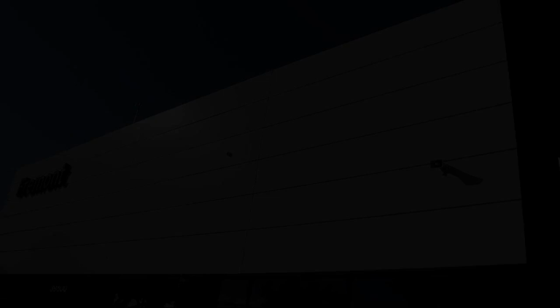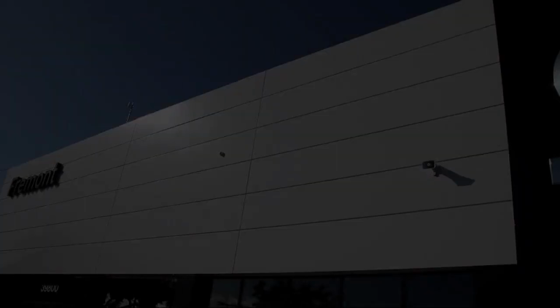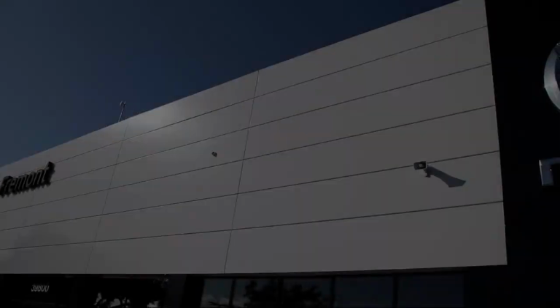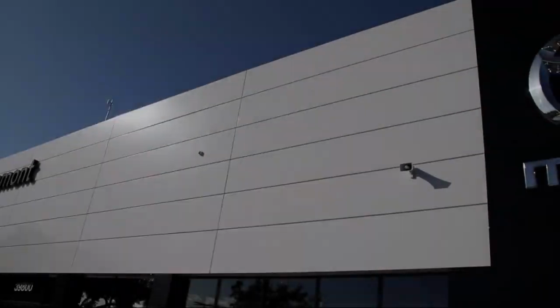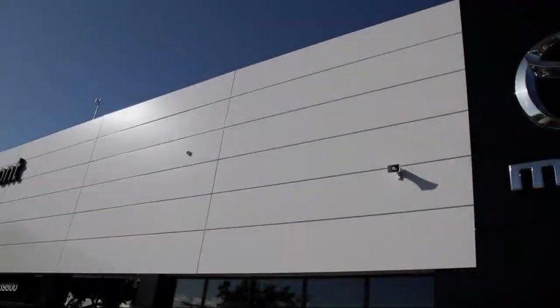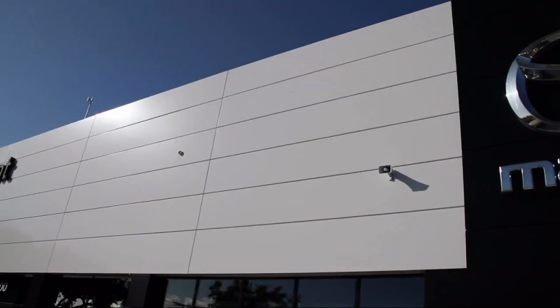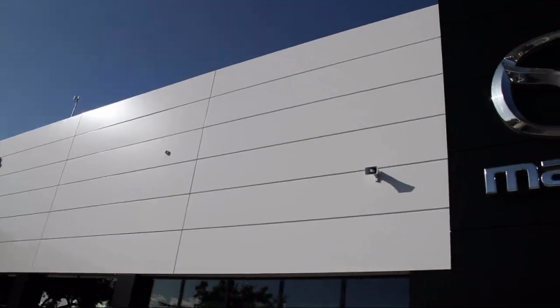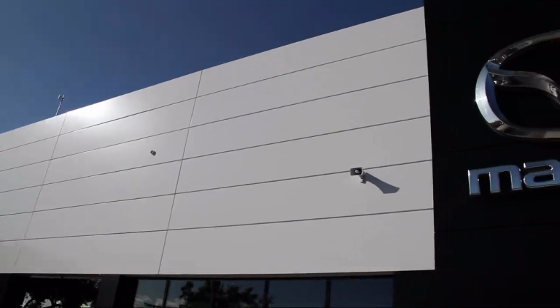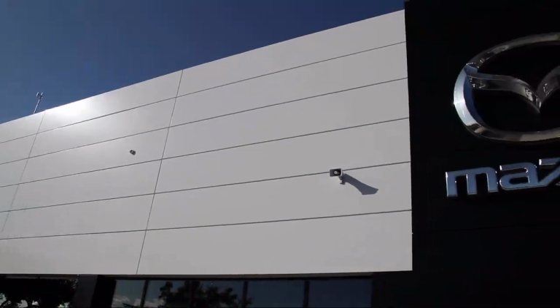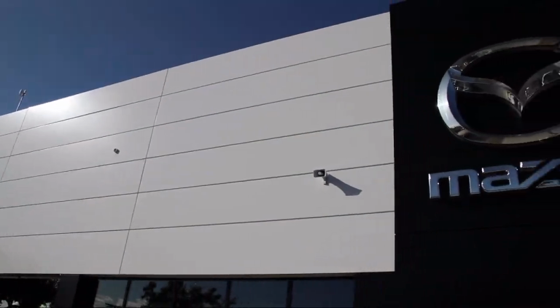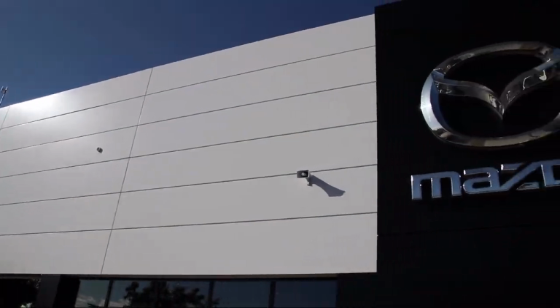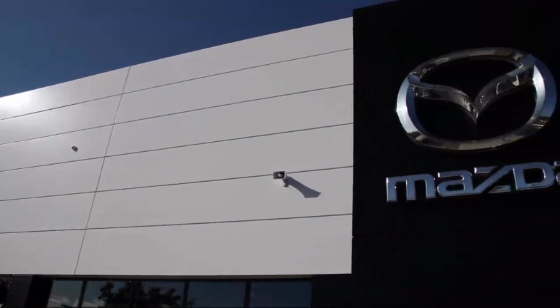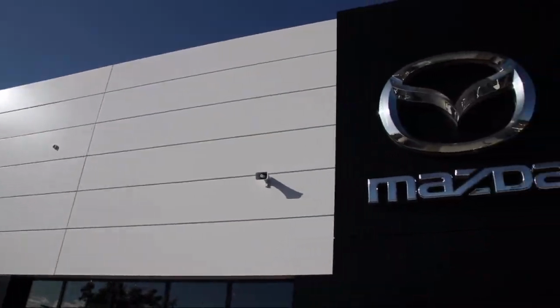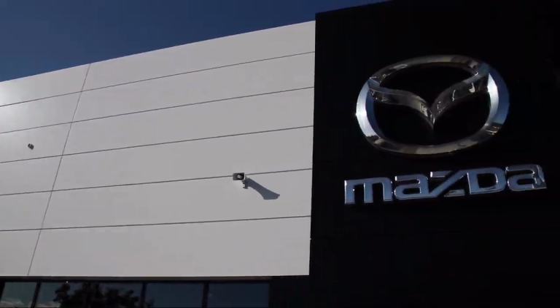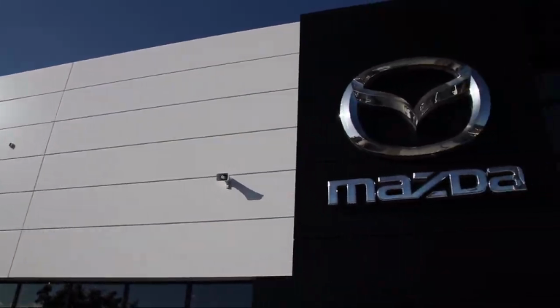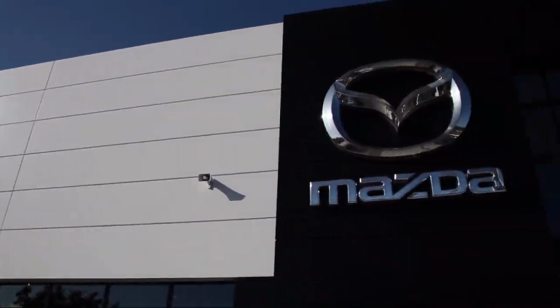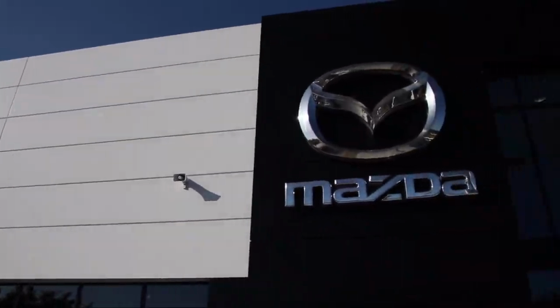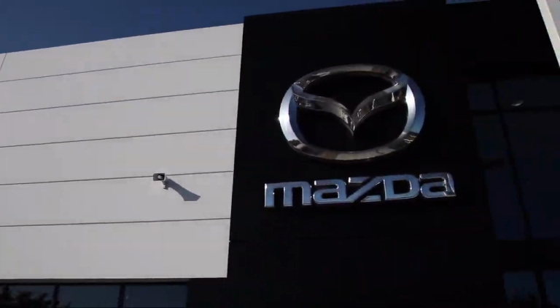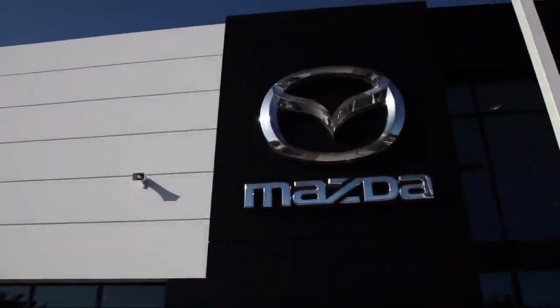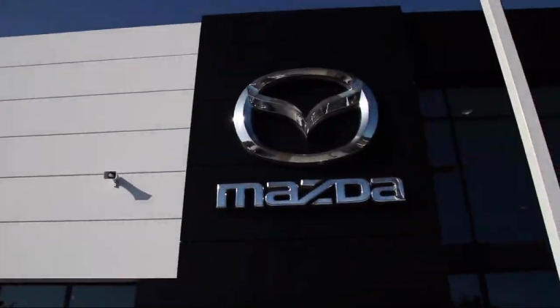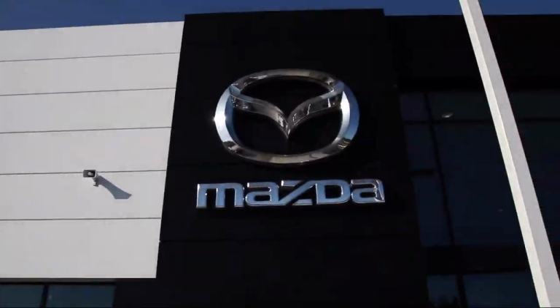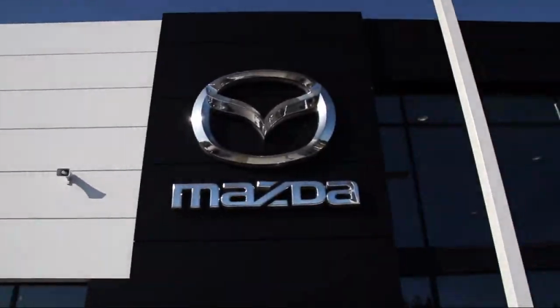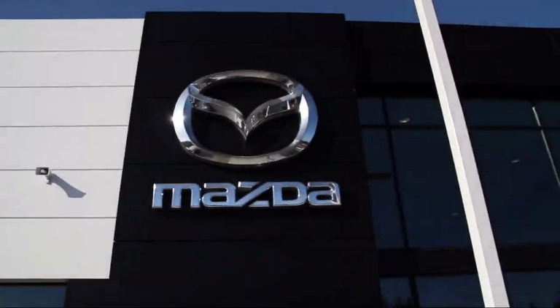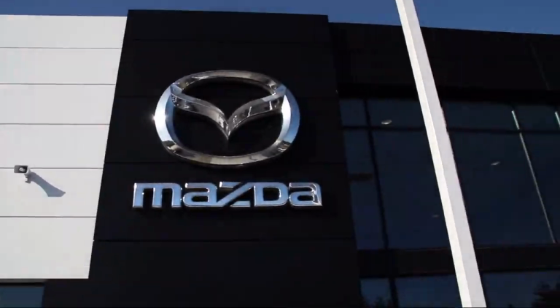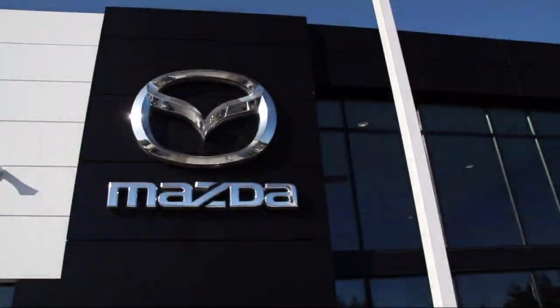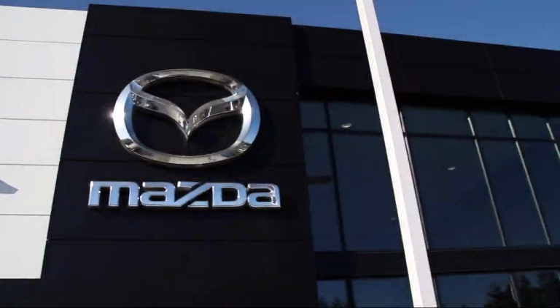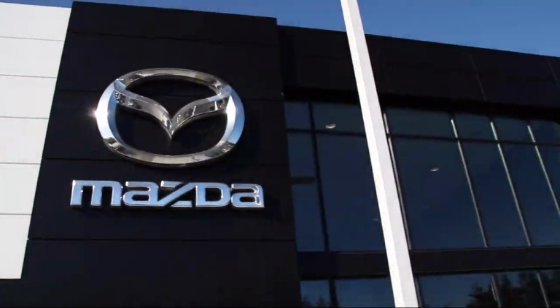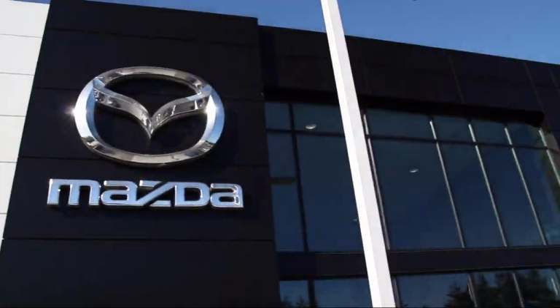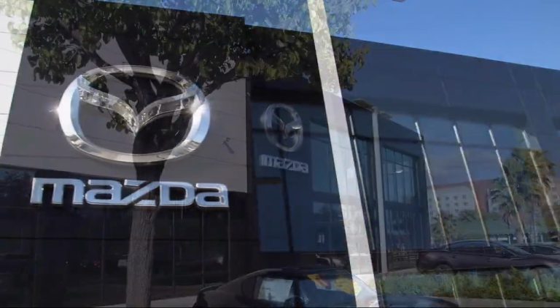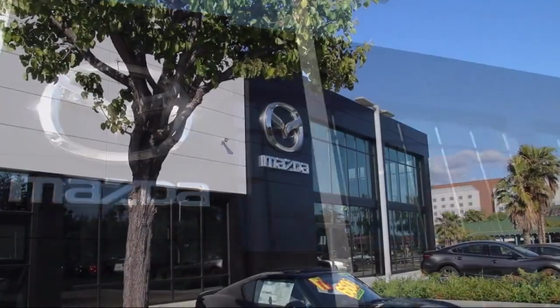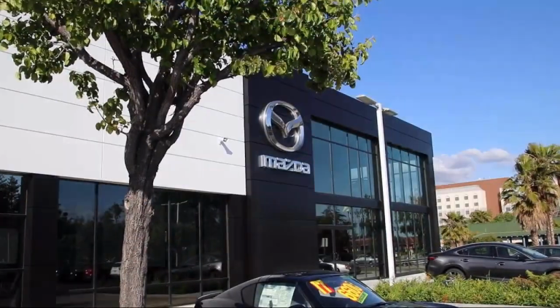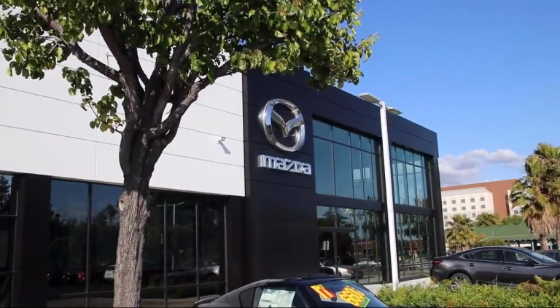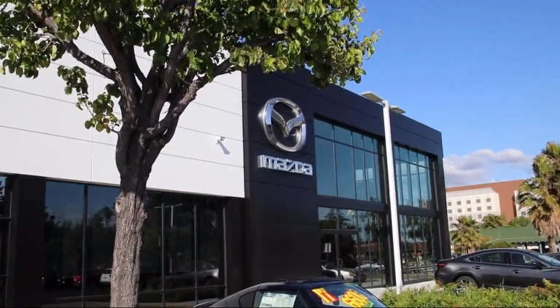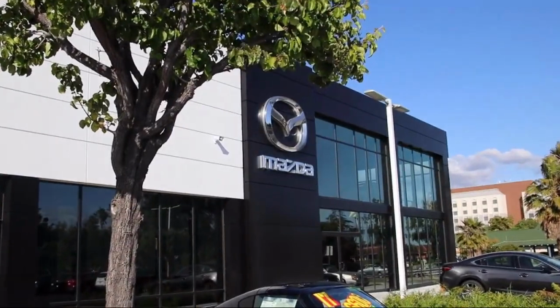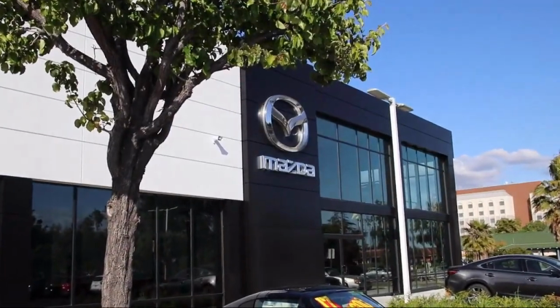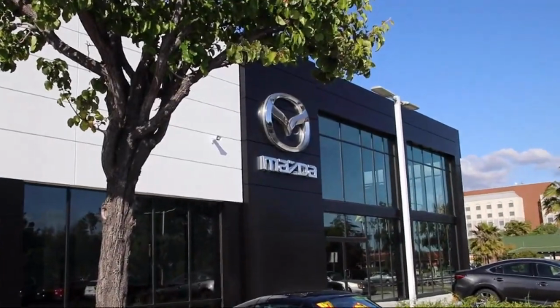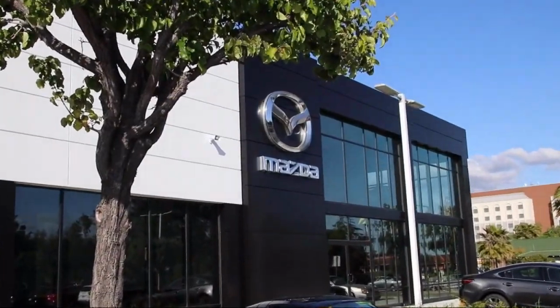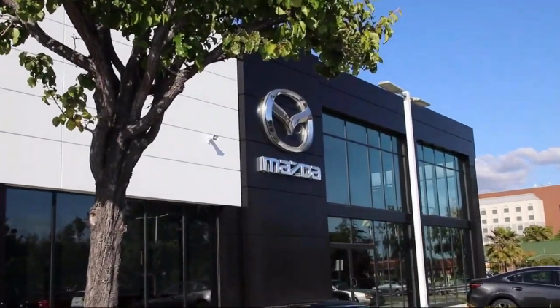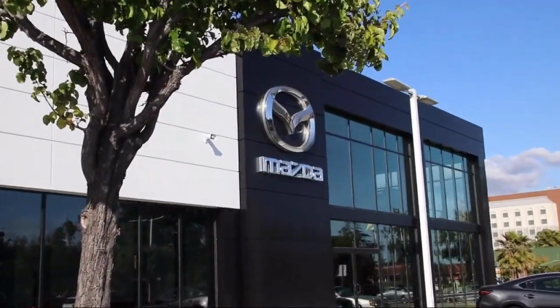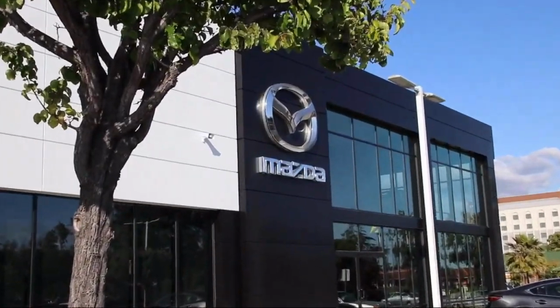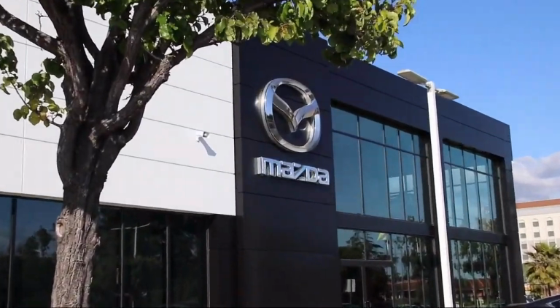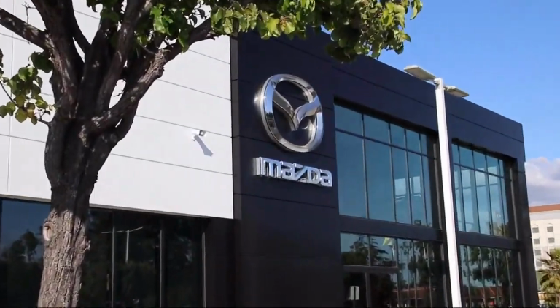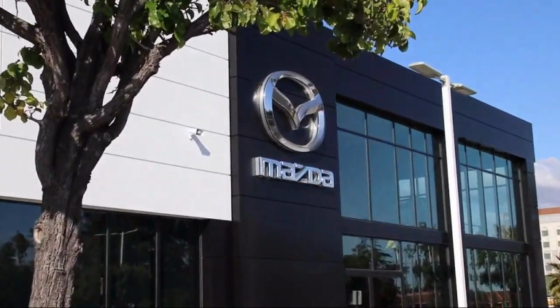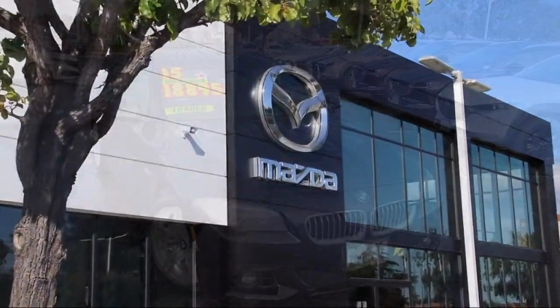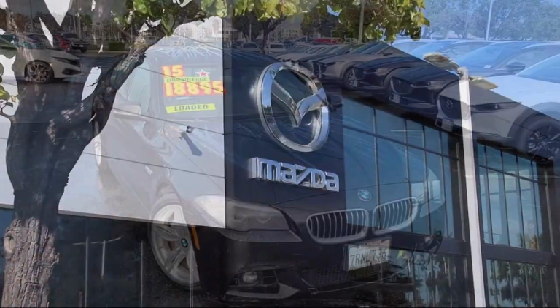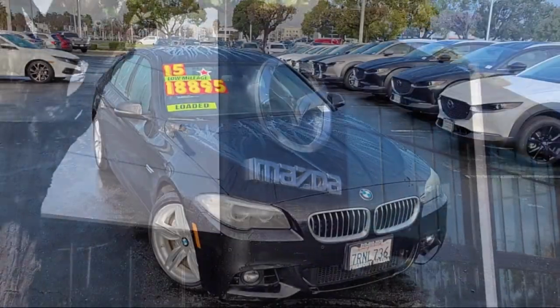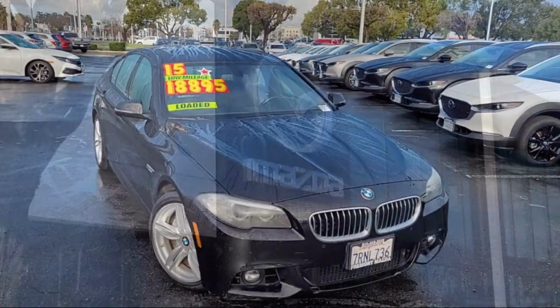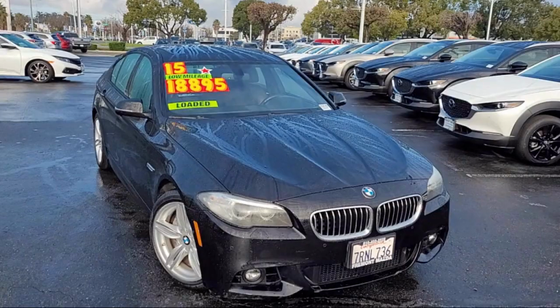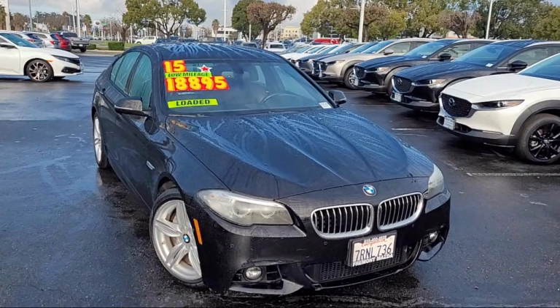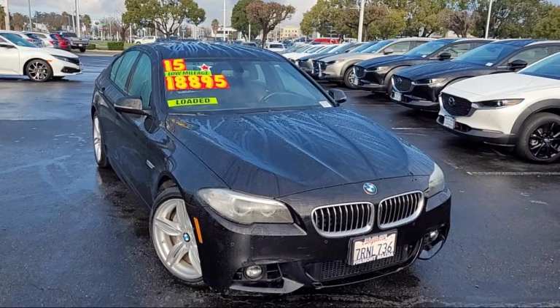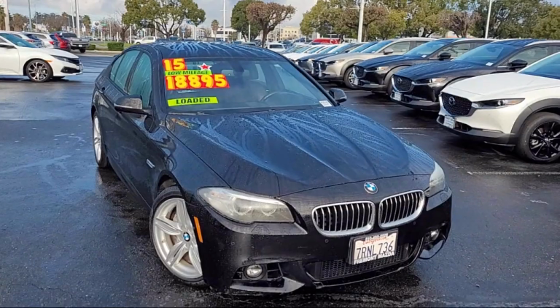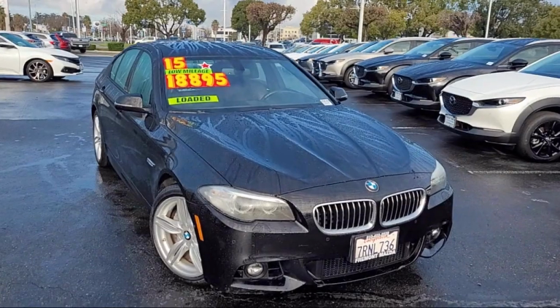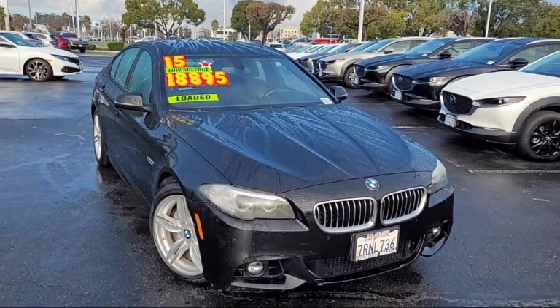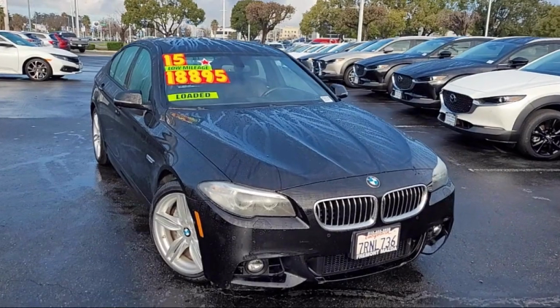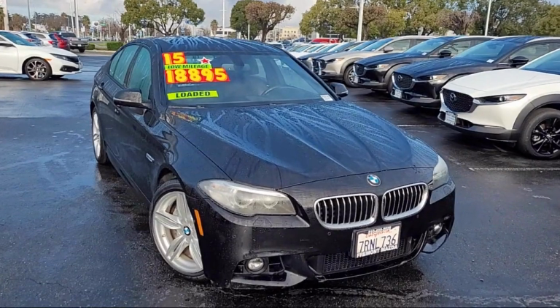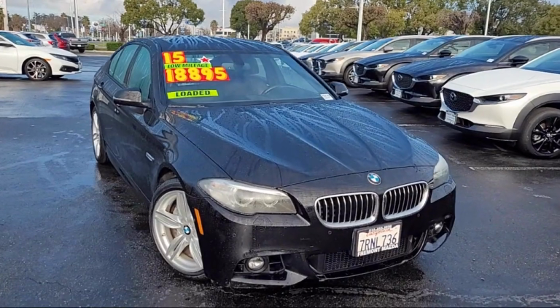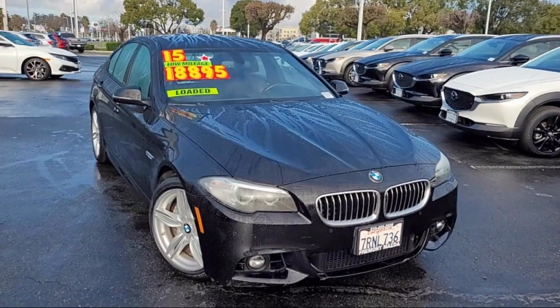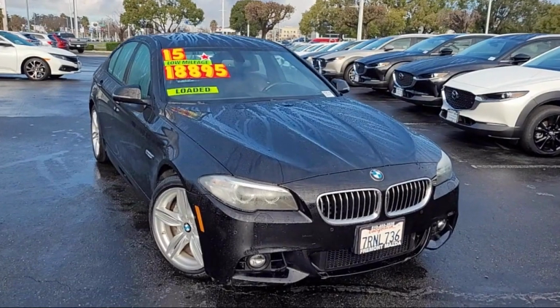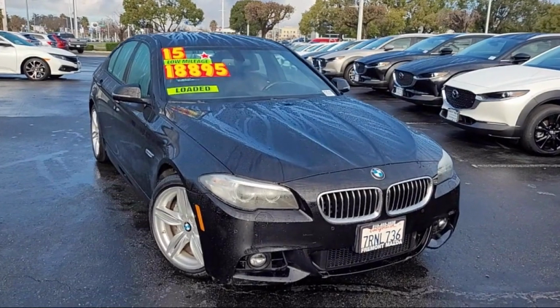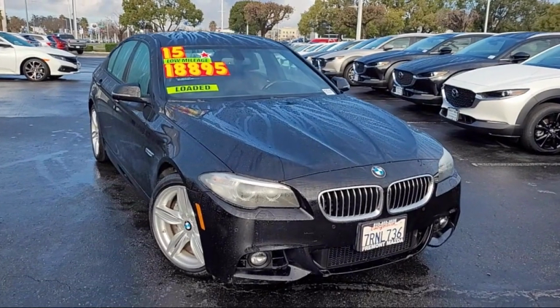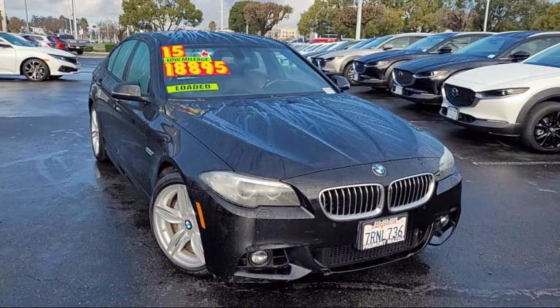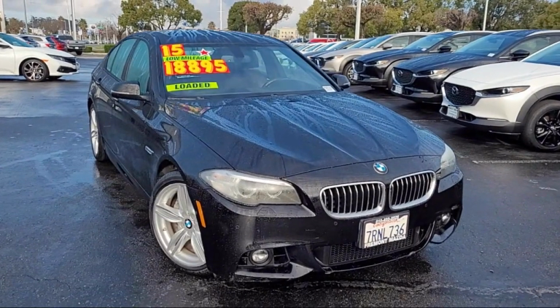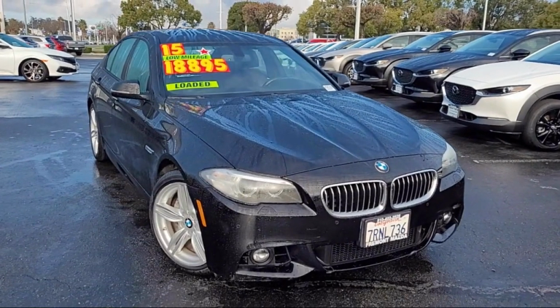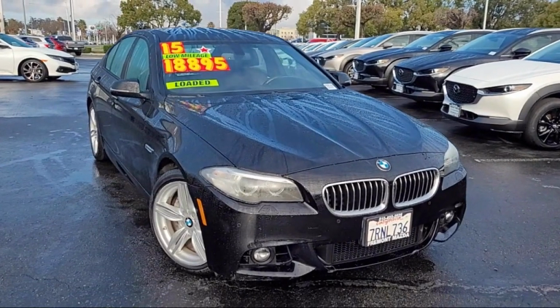Welcome to Fremont Mazda, your premier automotive dealer. Here's a look at another one of our great vehicles from our inventory.